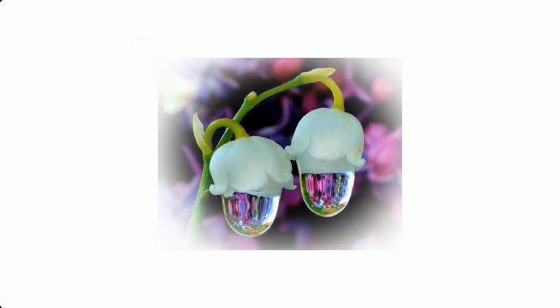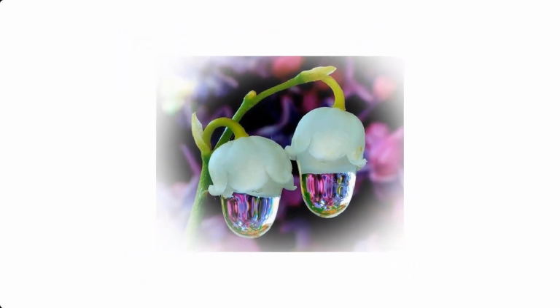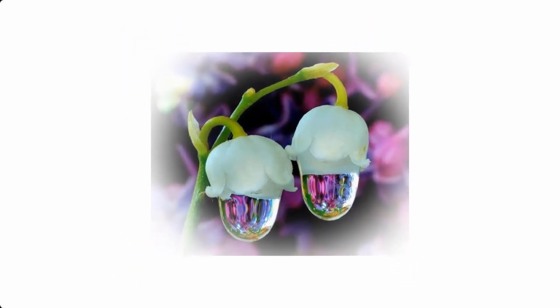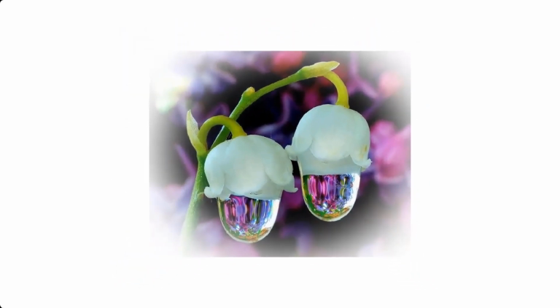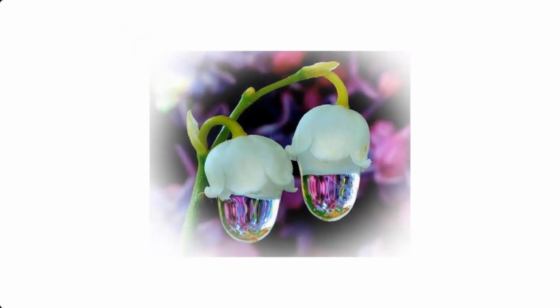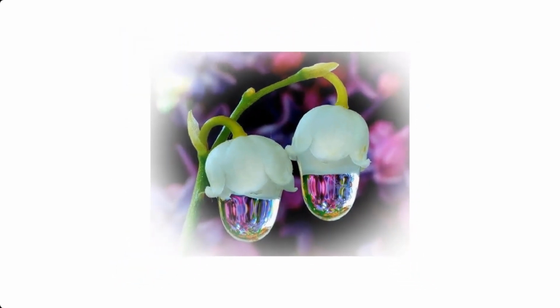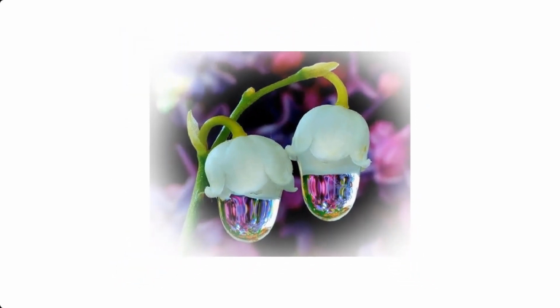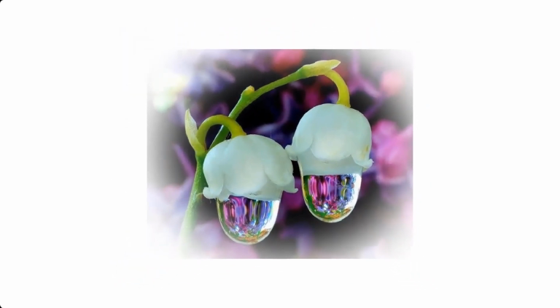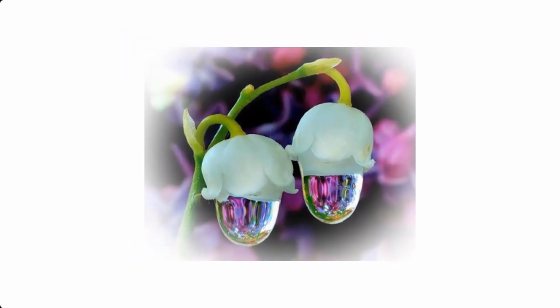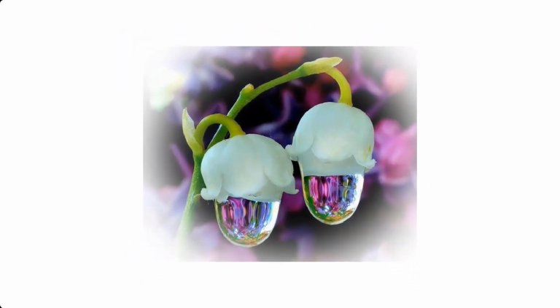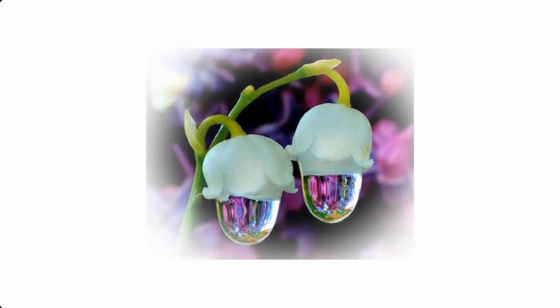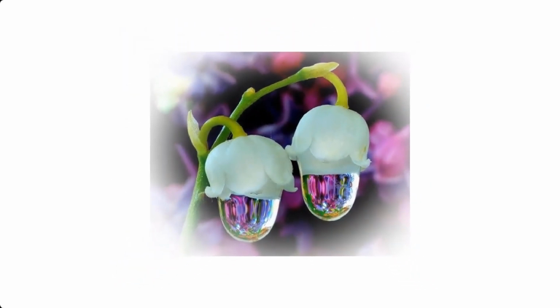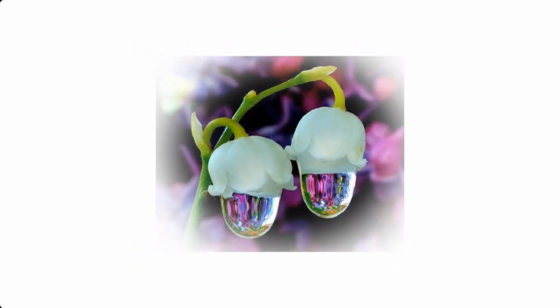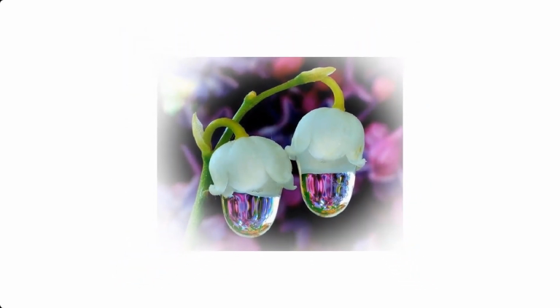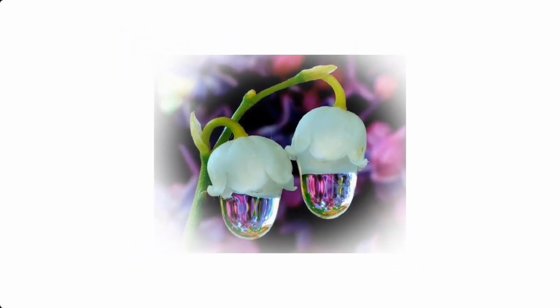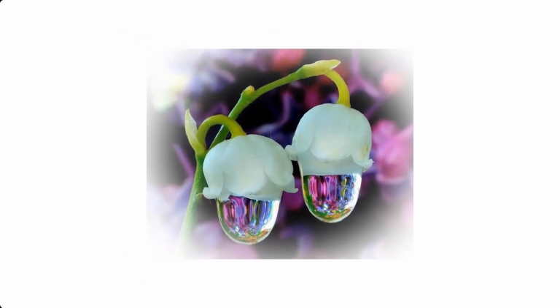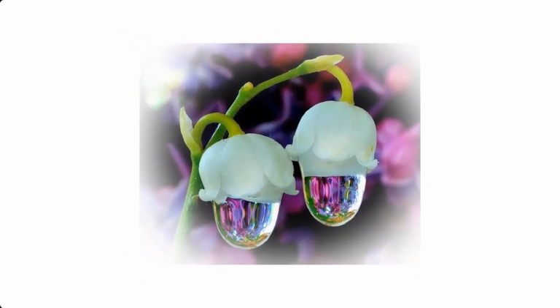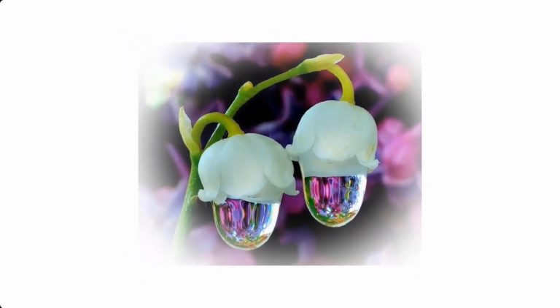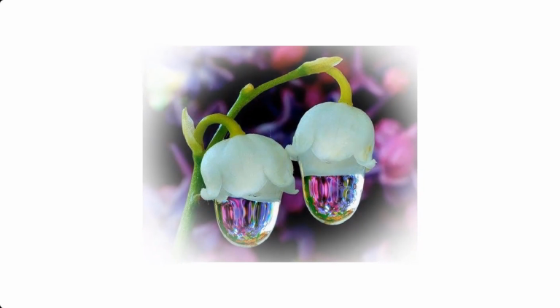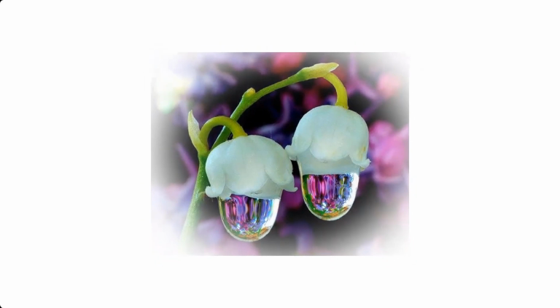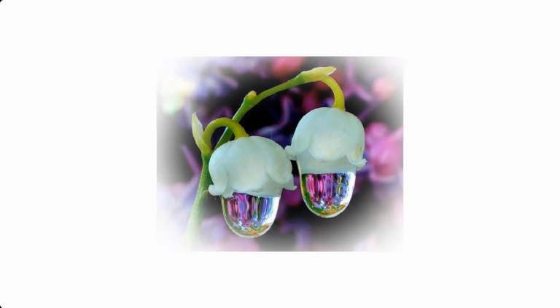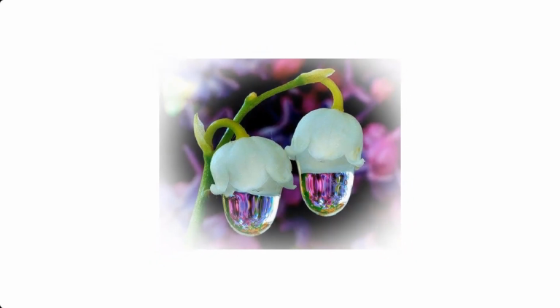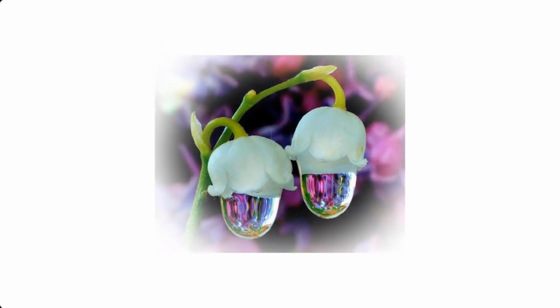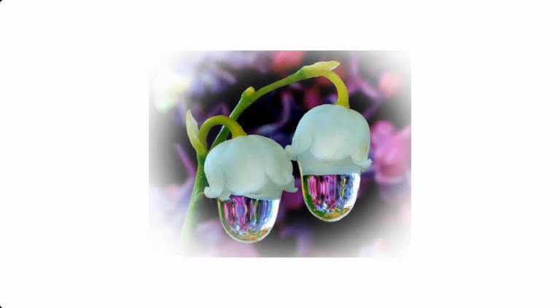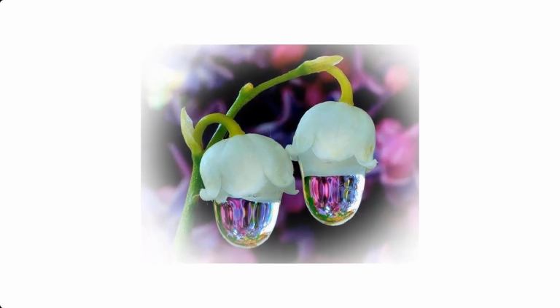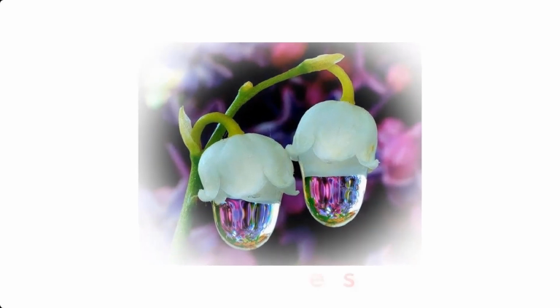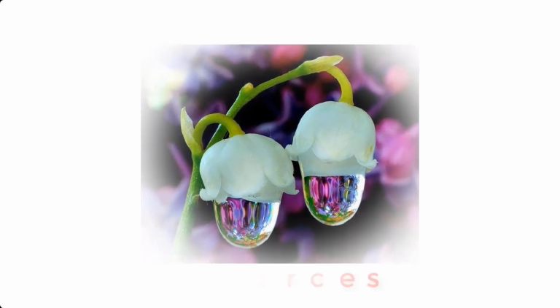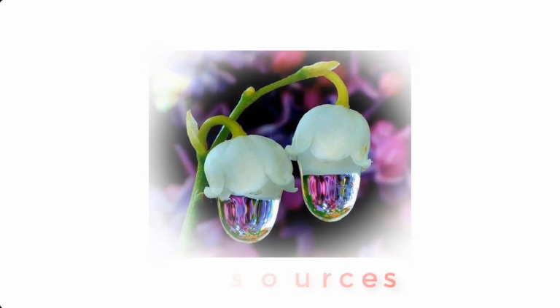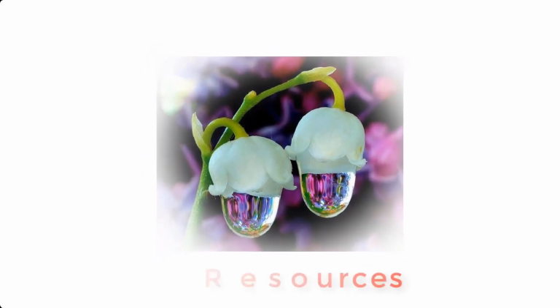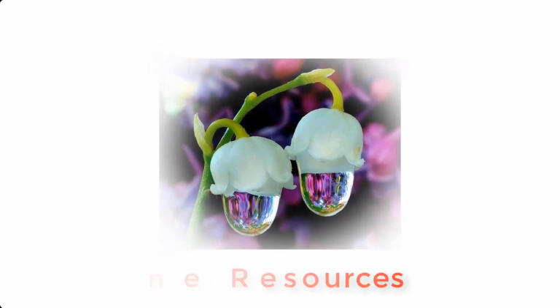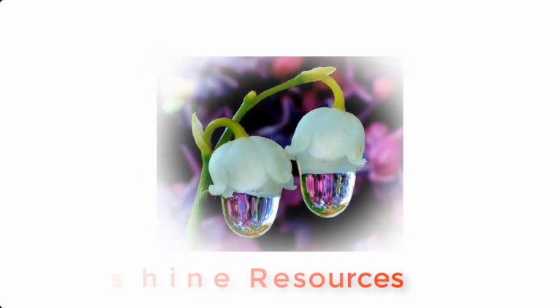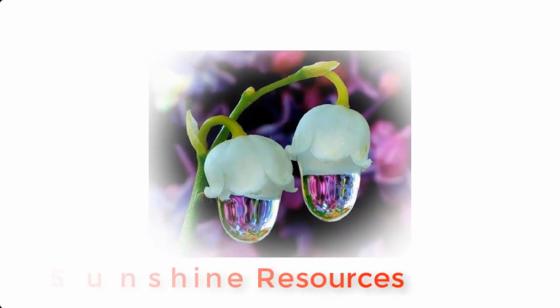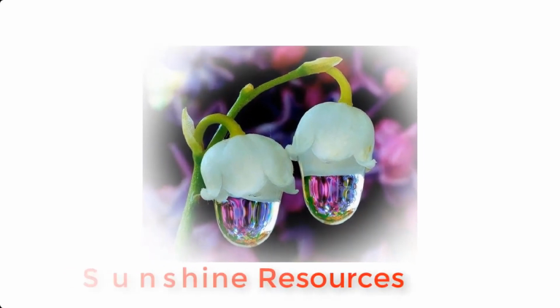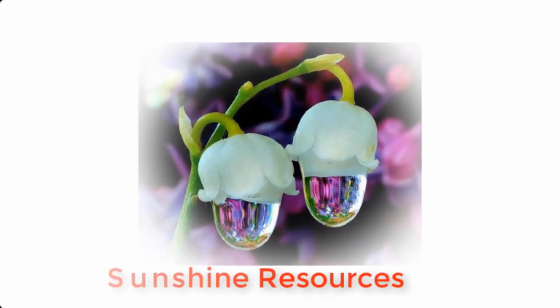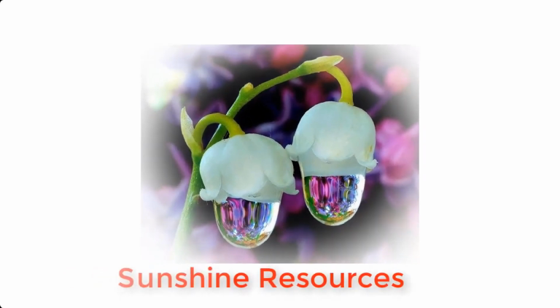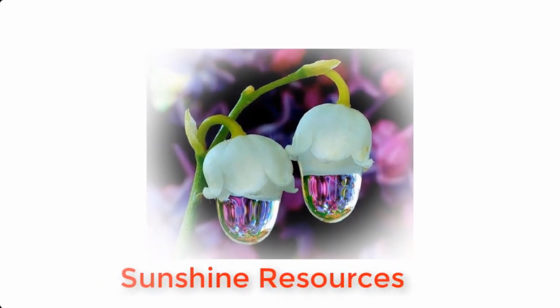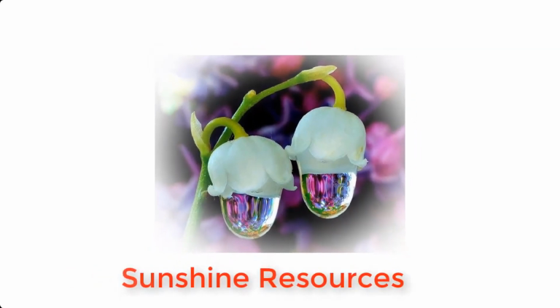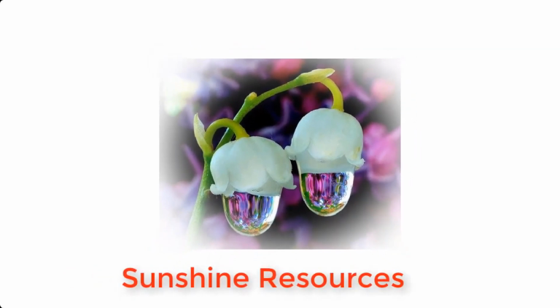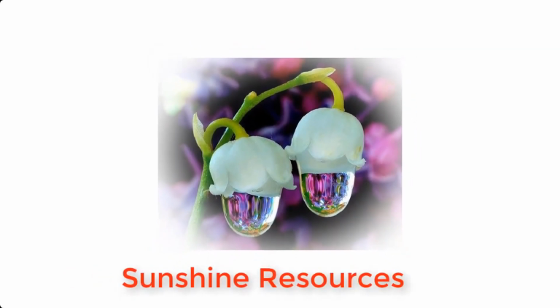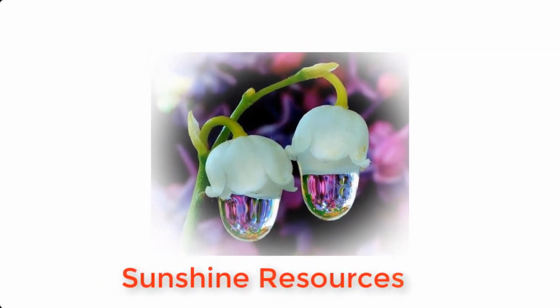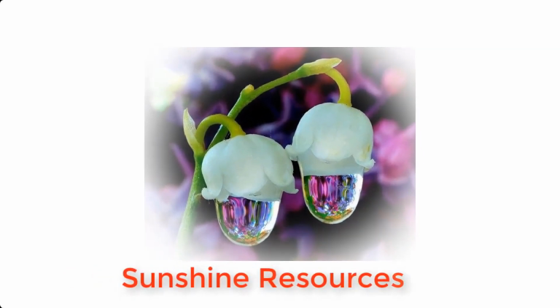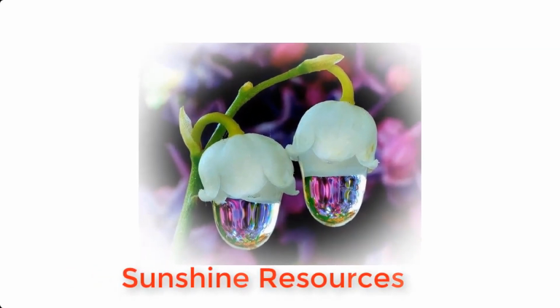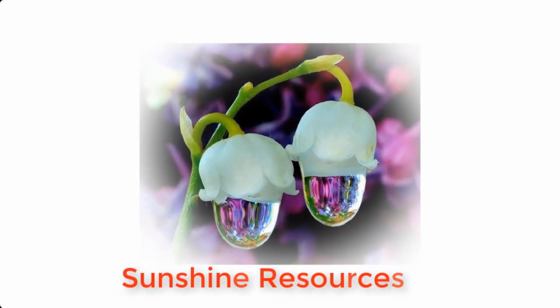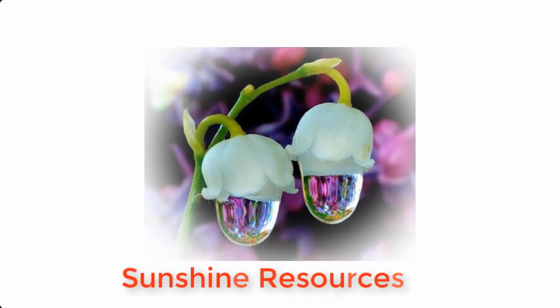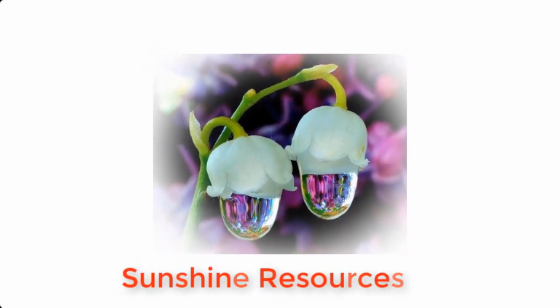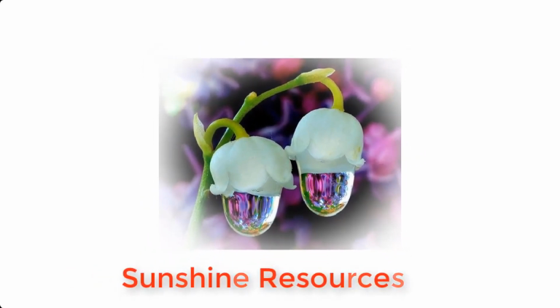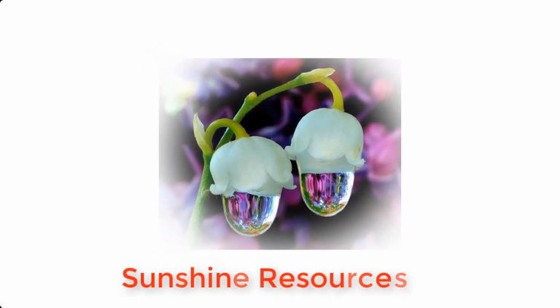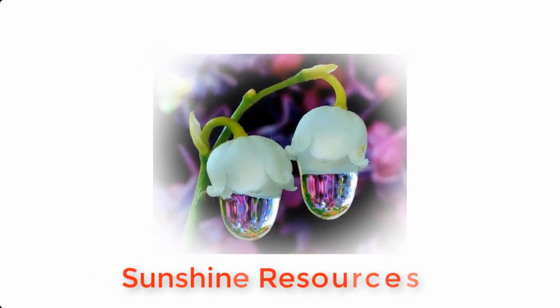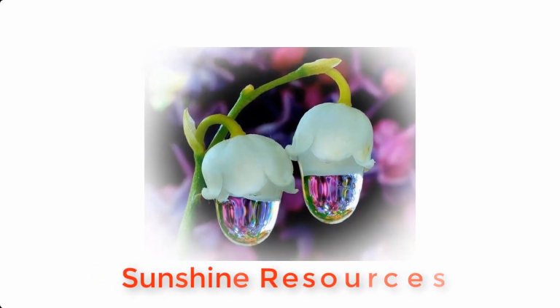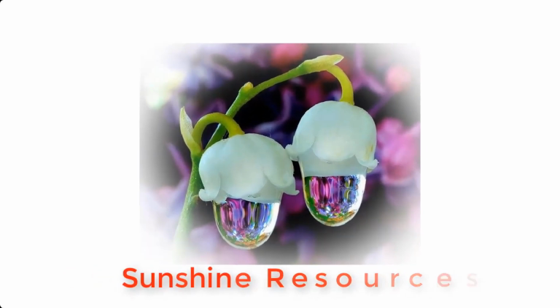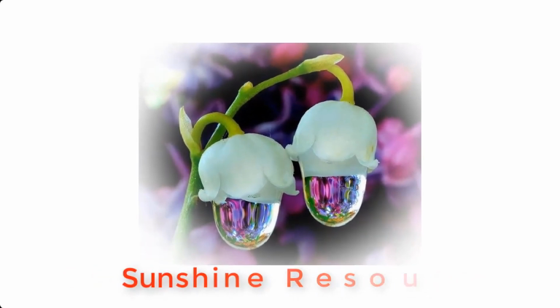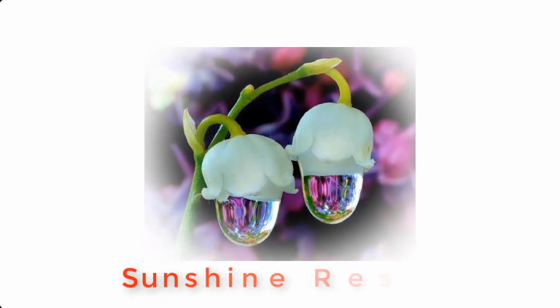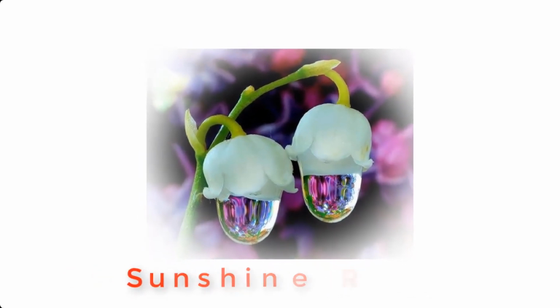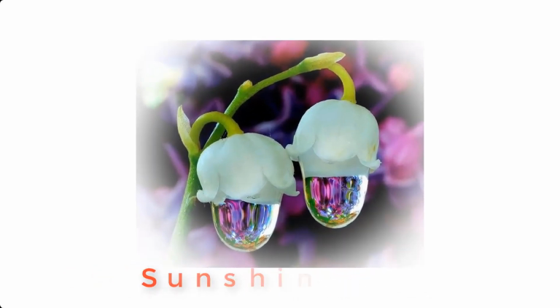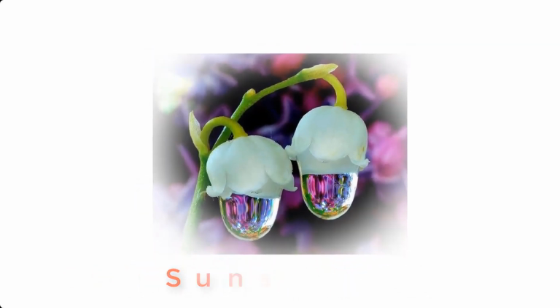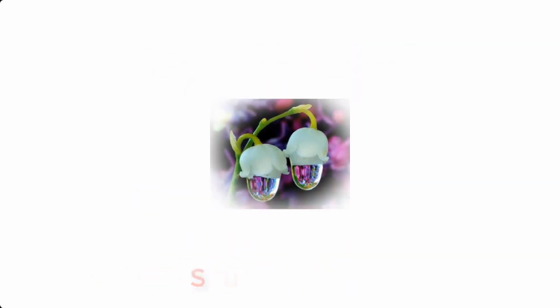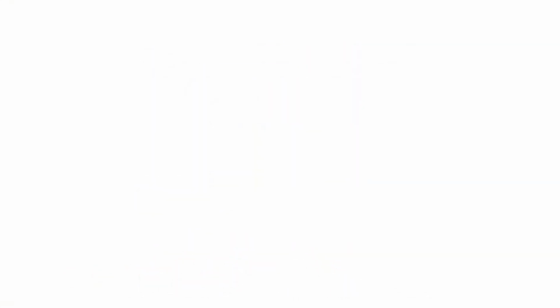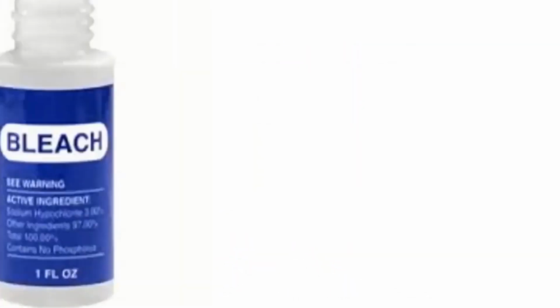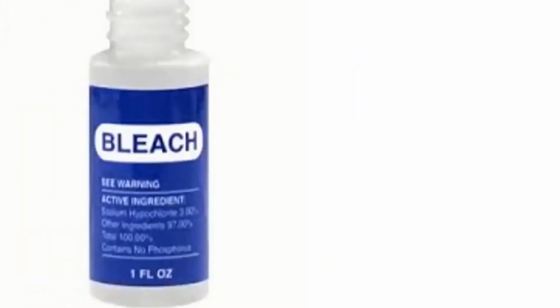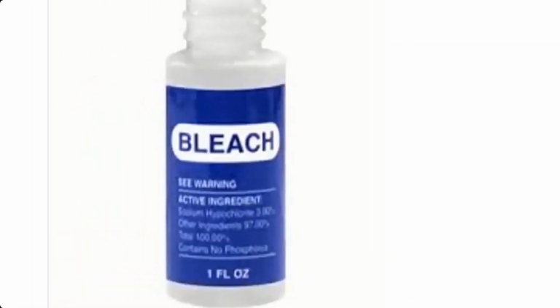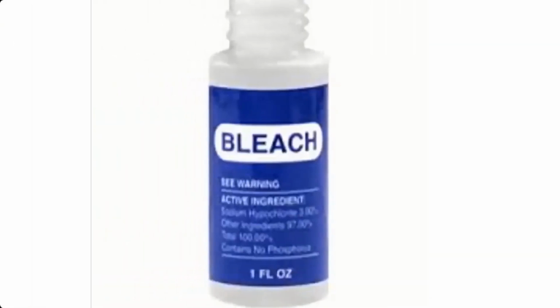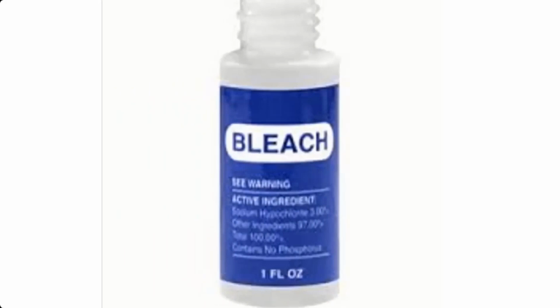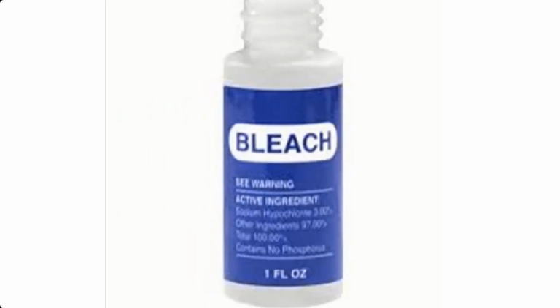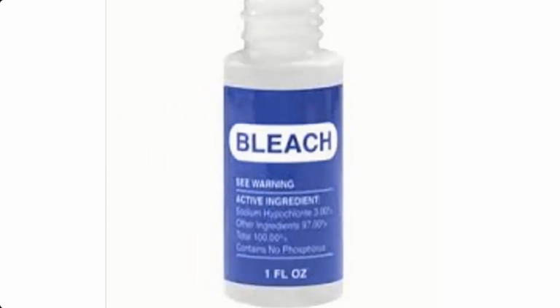Hello and welcome. My name is Sunshine, the project manager at Sunshine Resources. In this video, I'm going to show you how to make bleach at home.